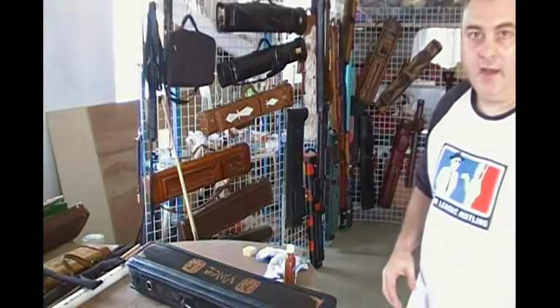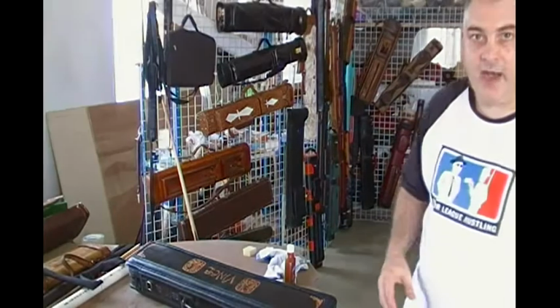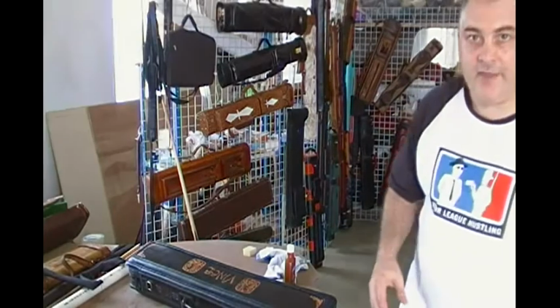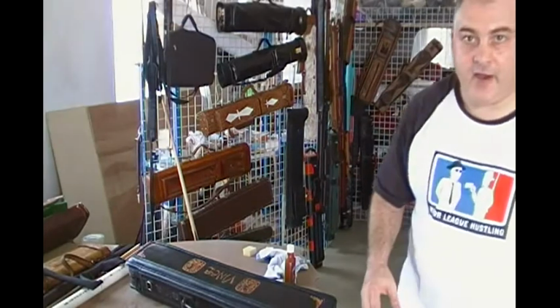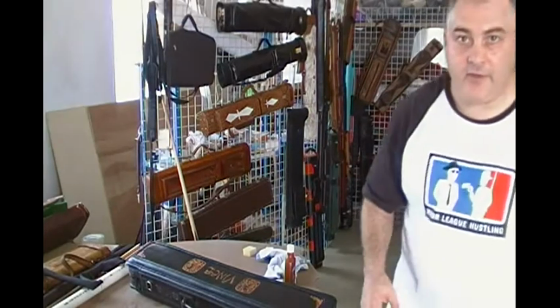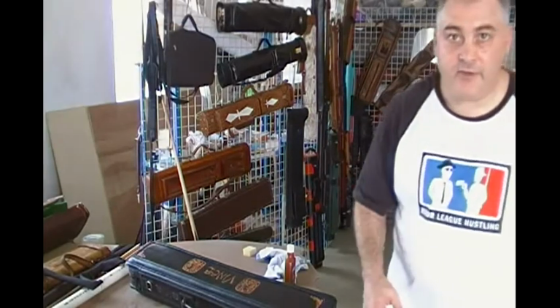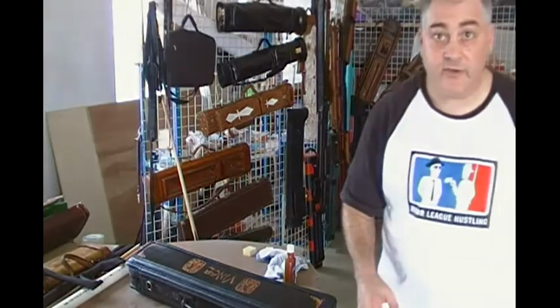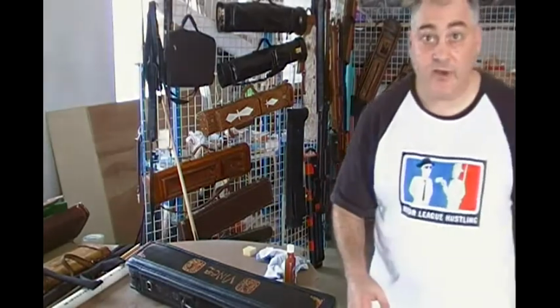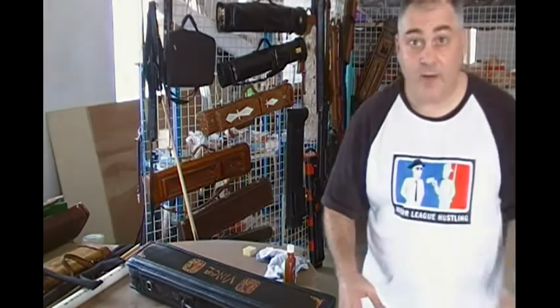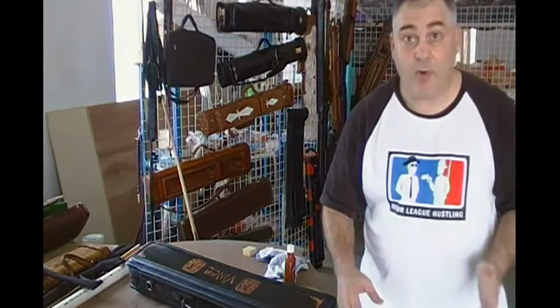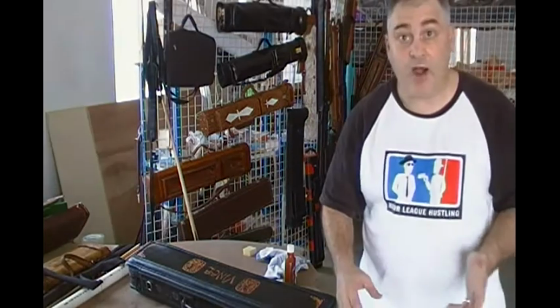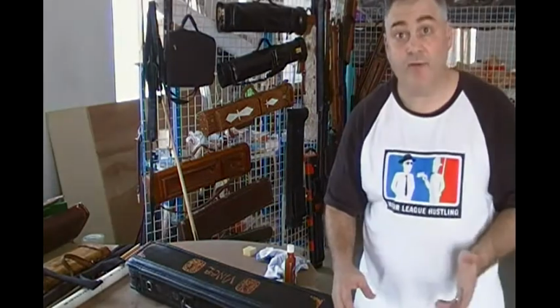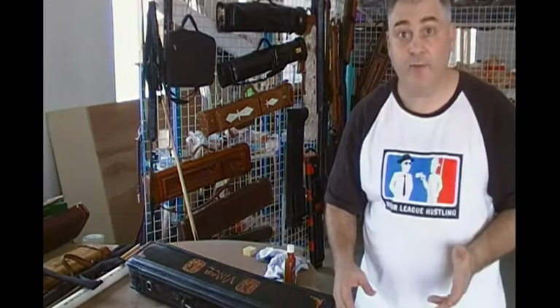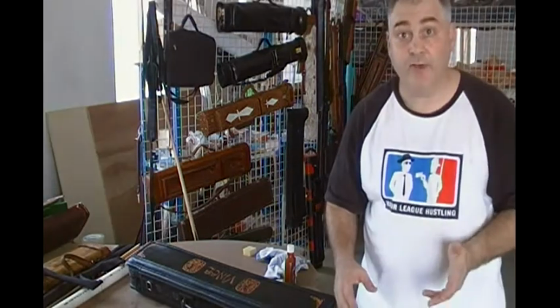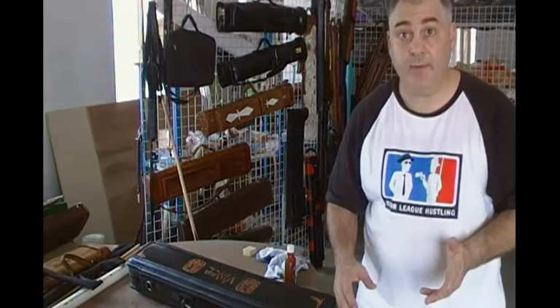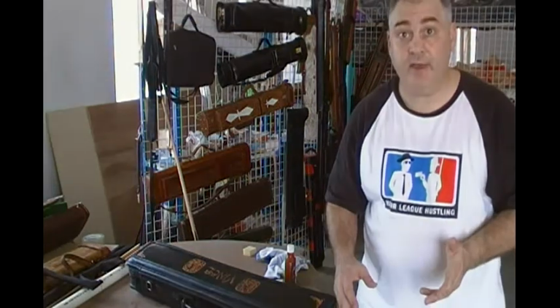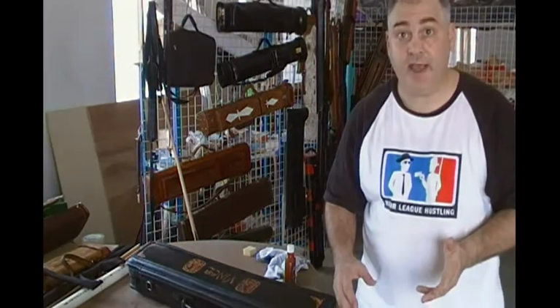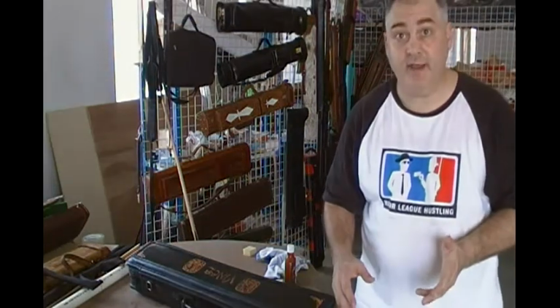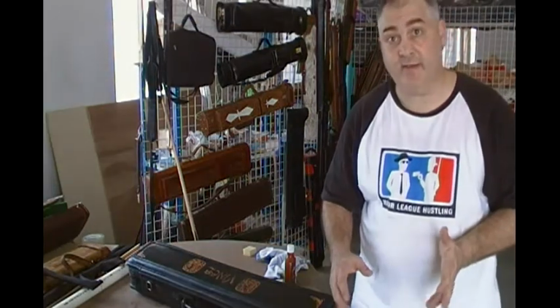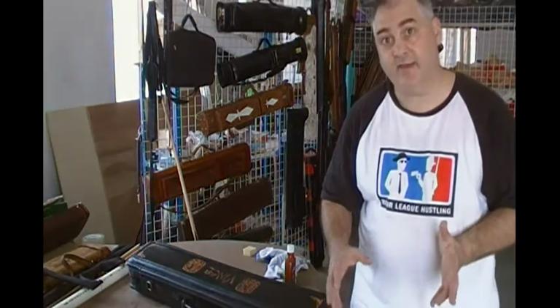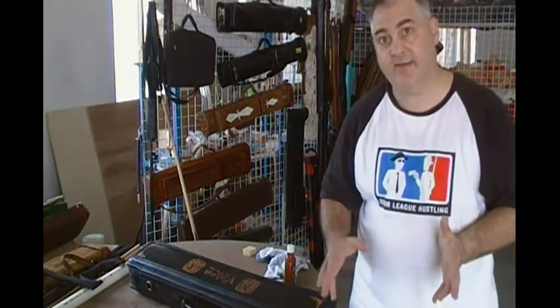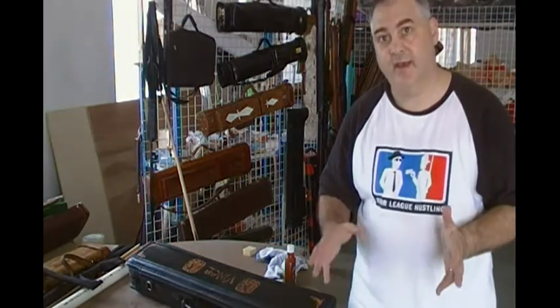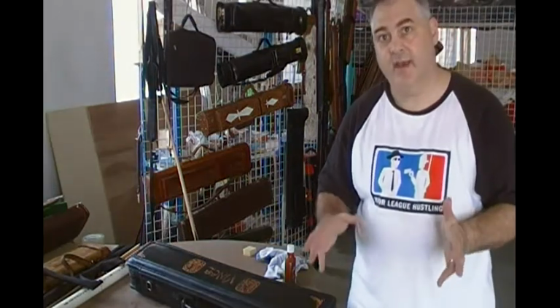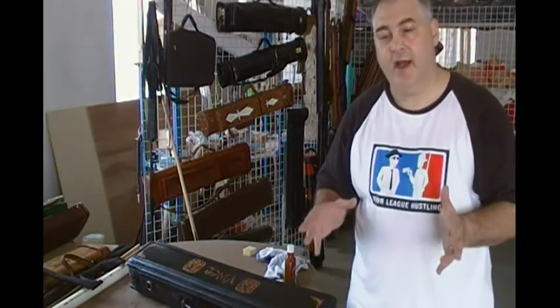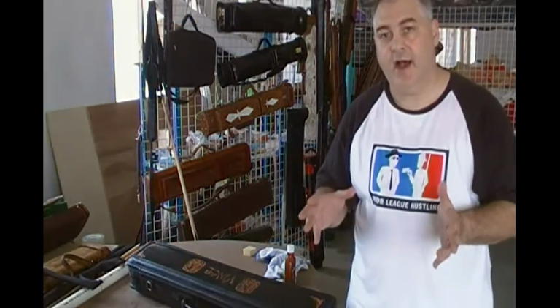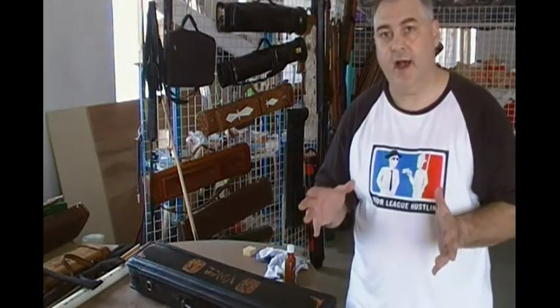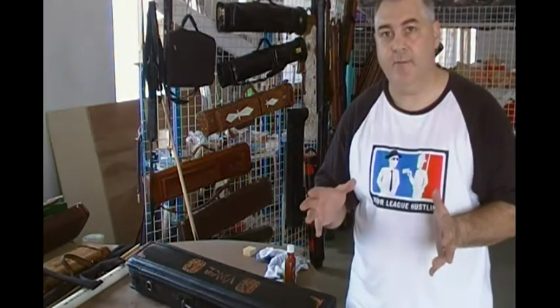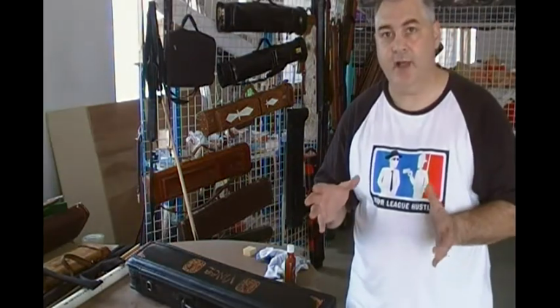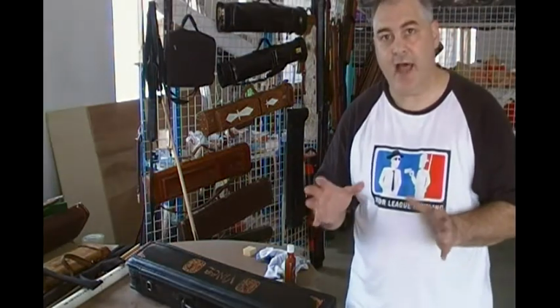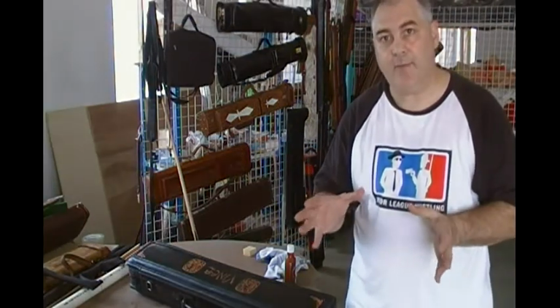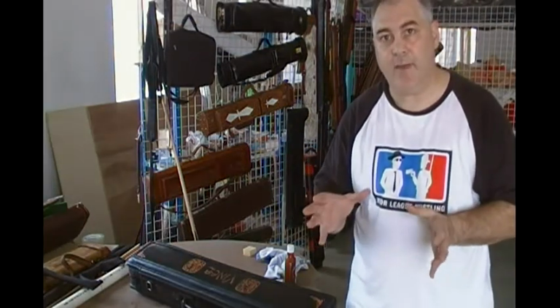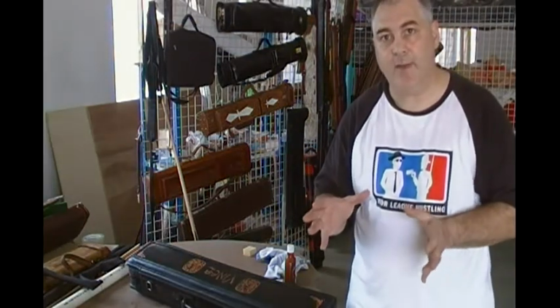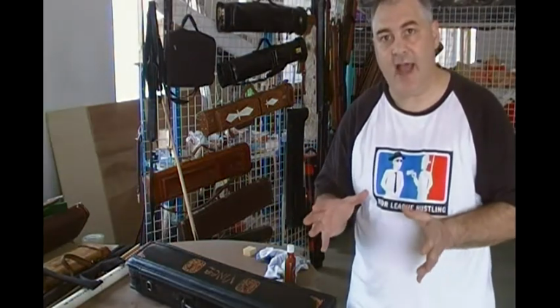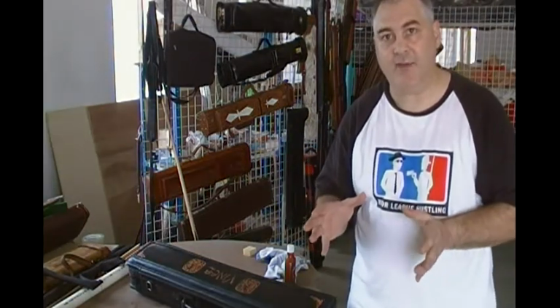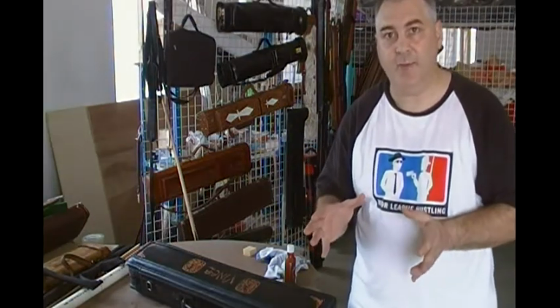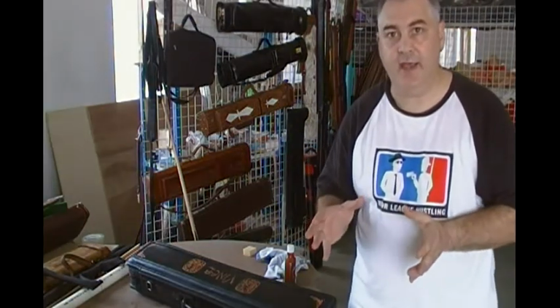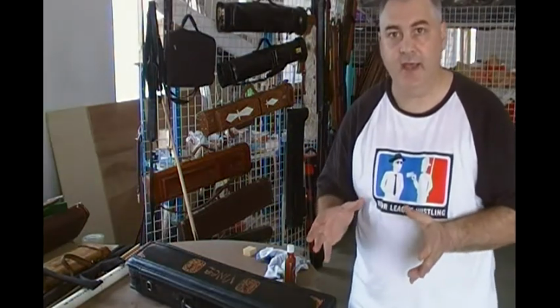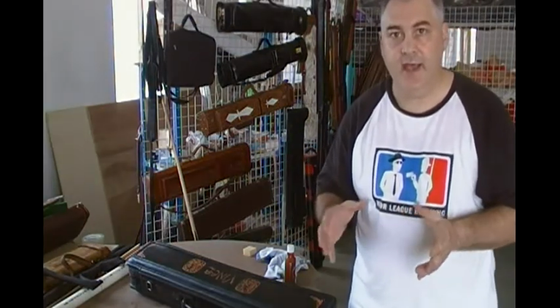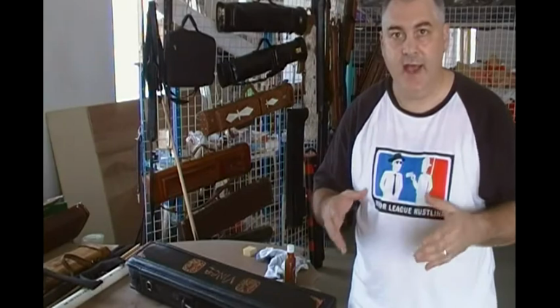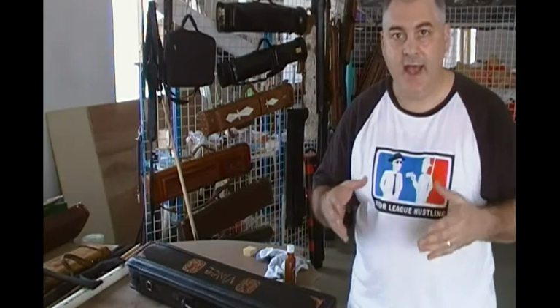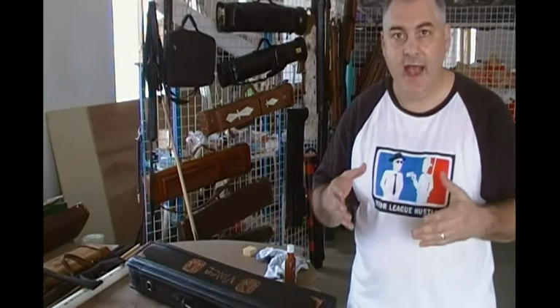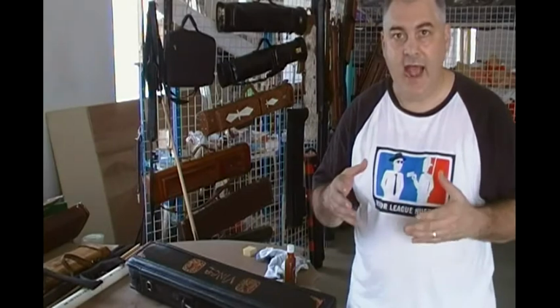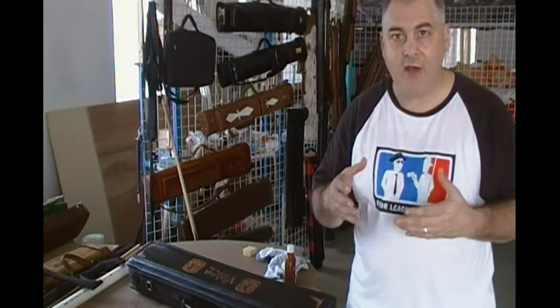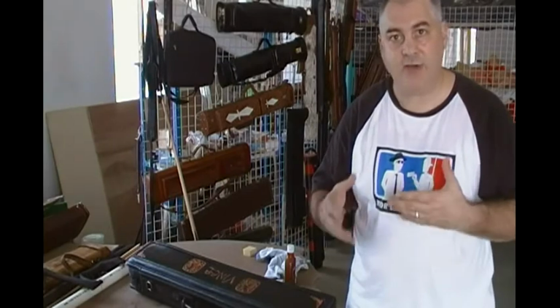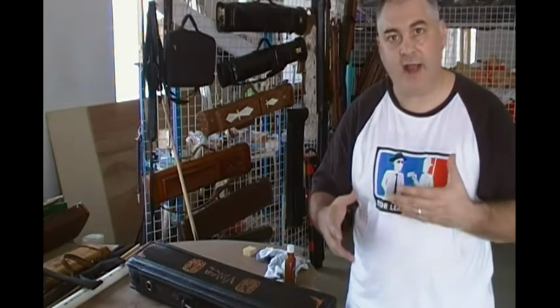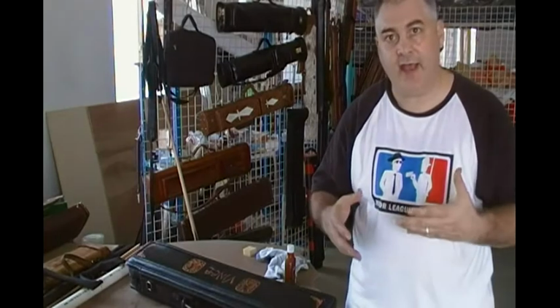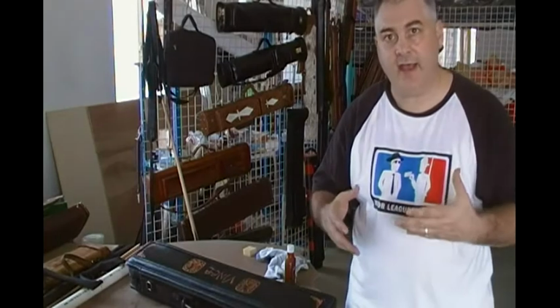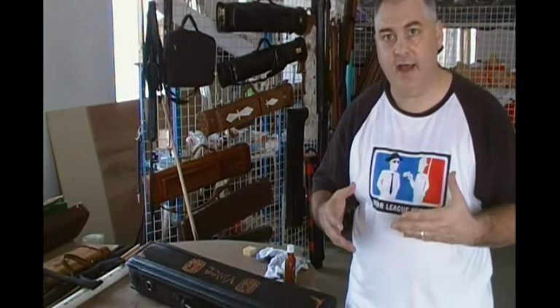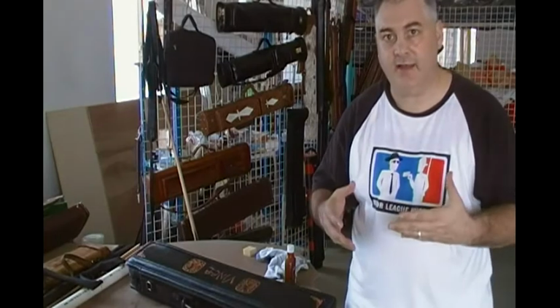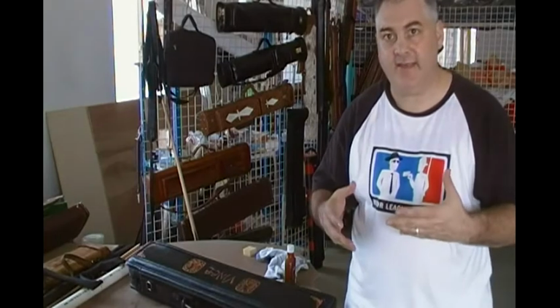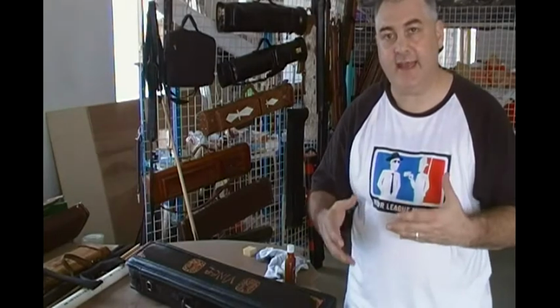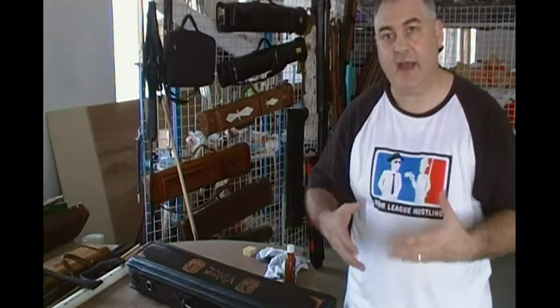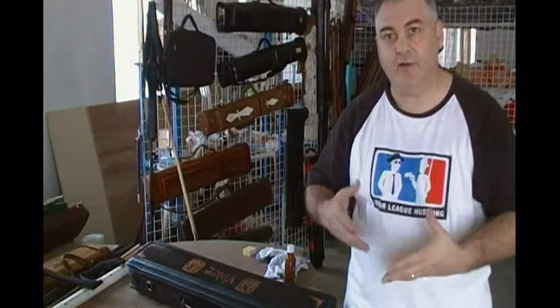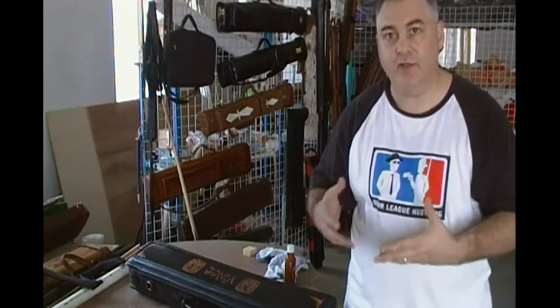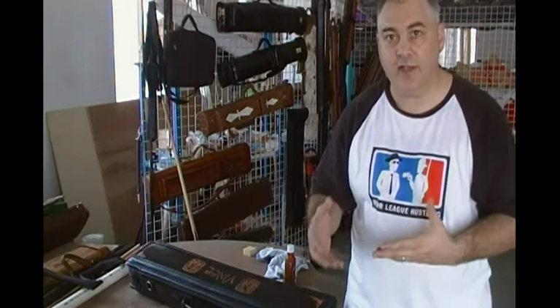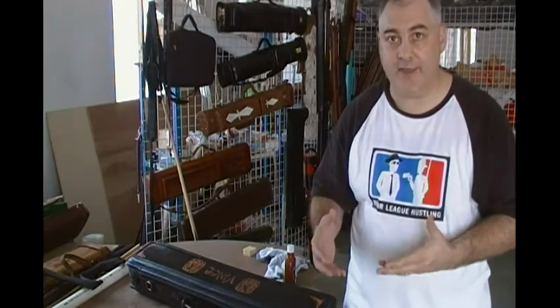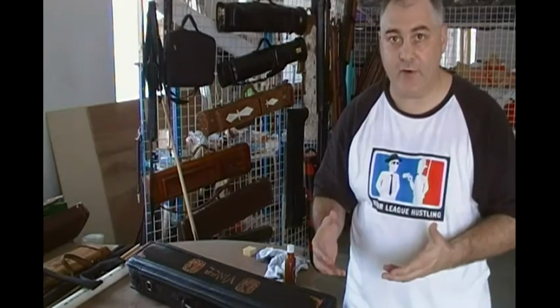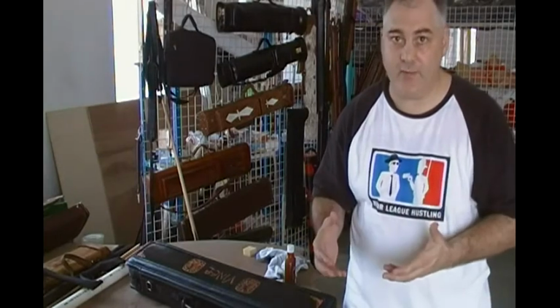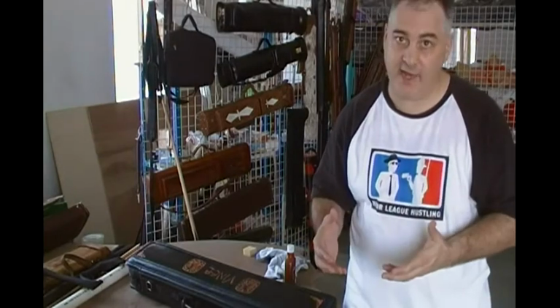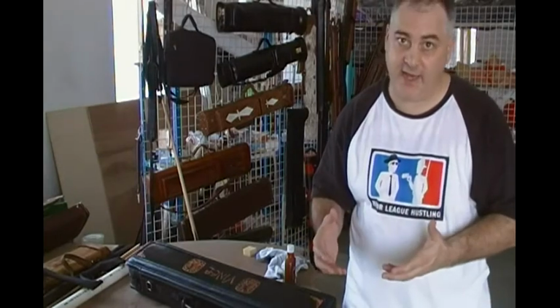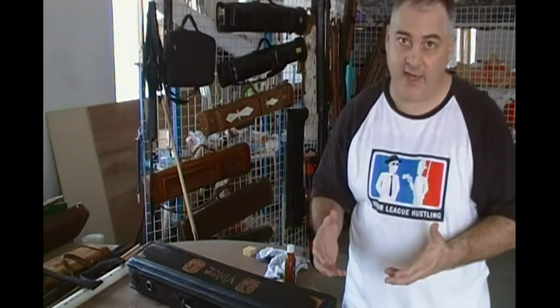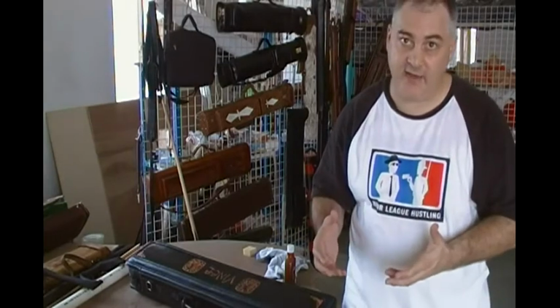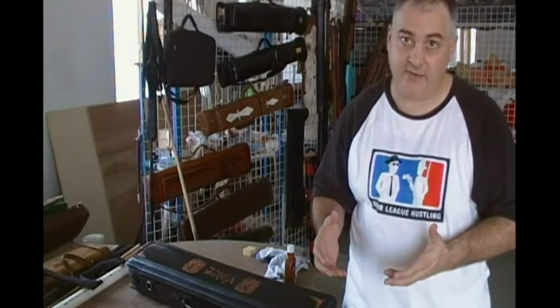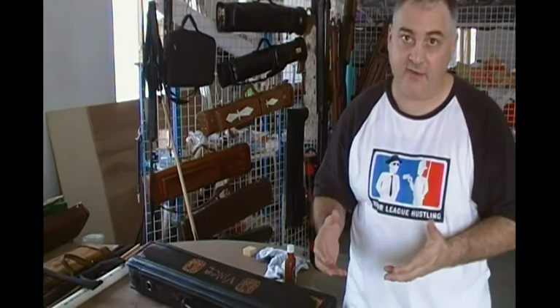Hi there, this is John Barton from JB Cases. A lot of people ask me, how should I take care of the leather on my case?